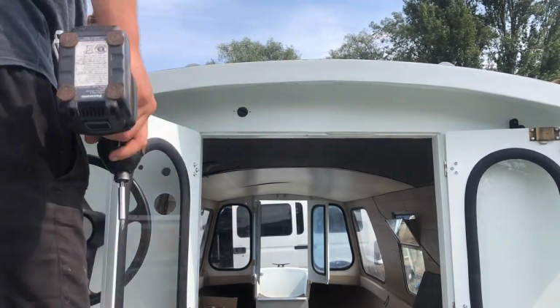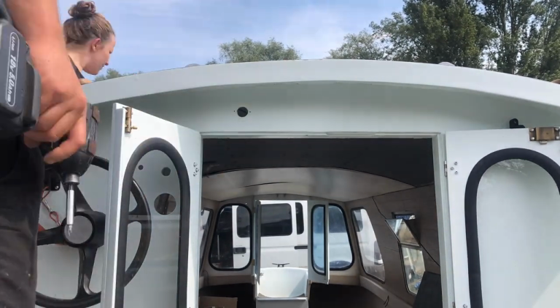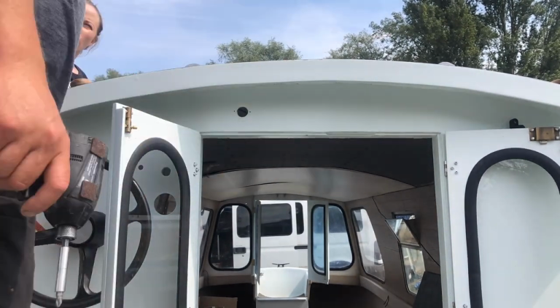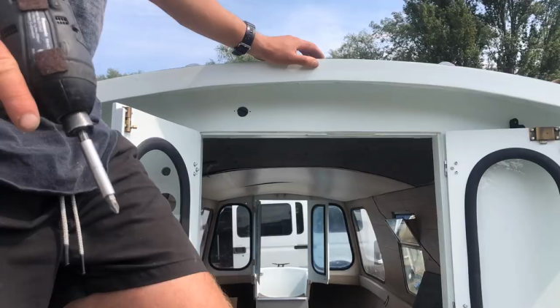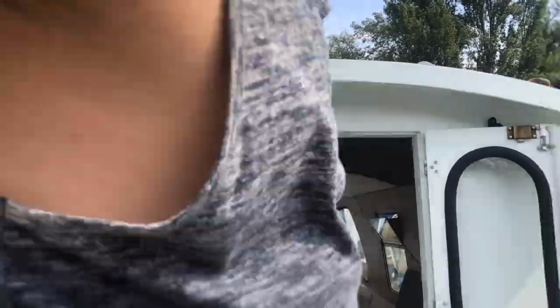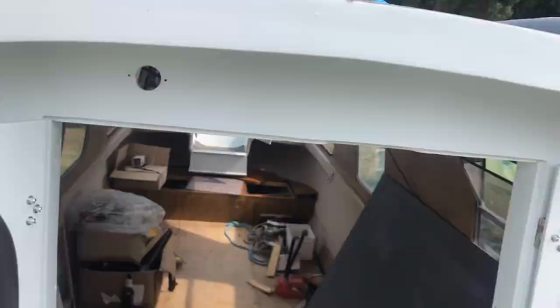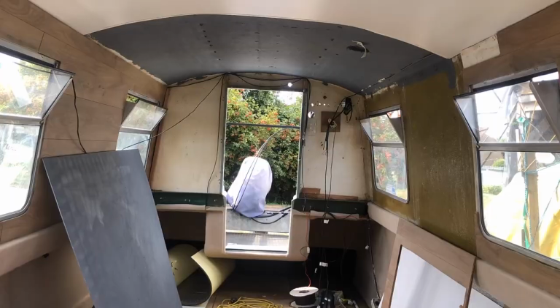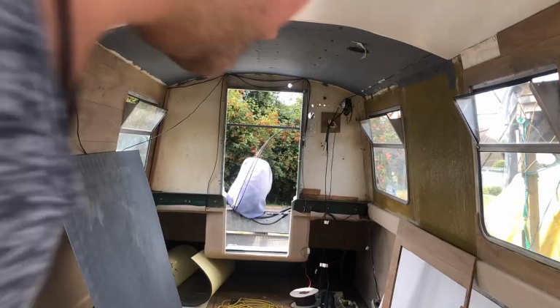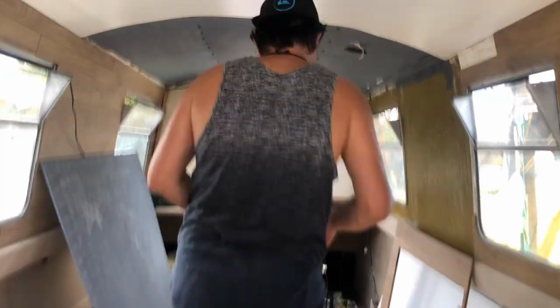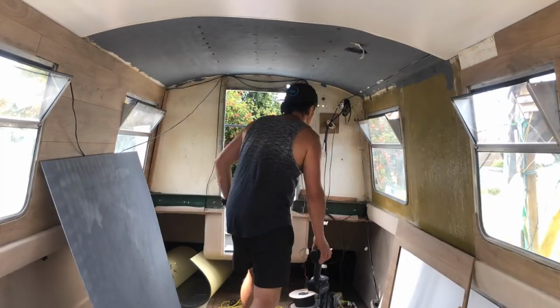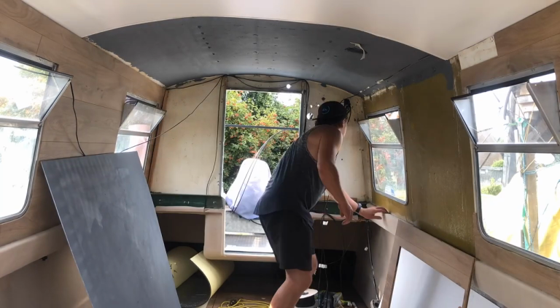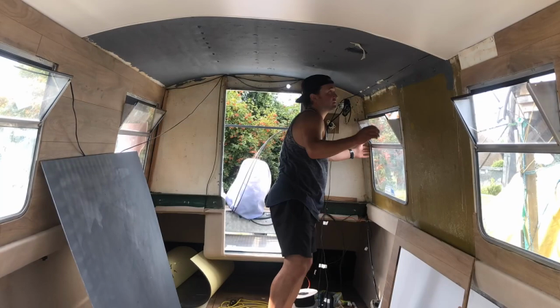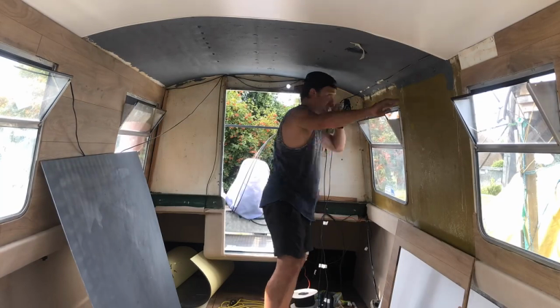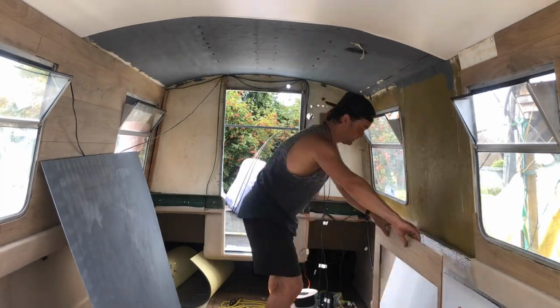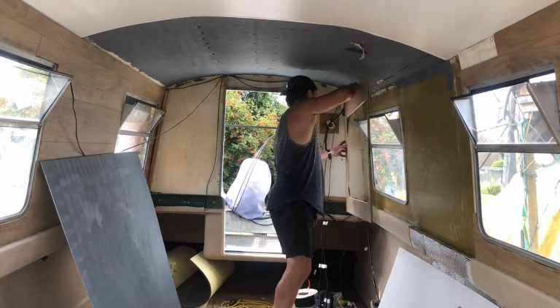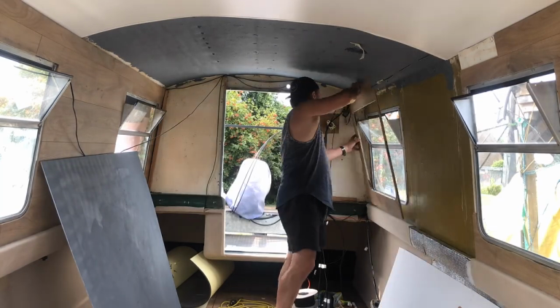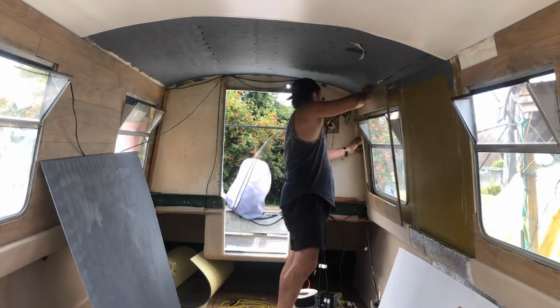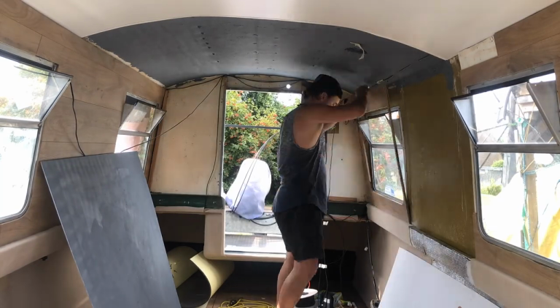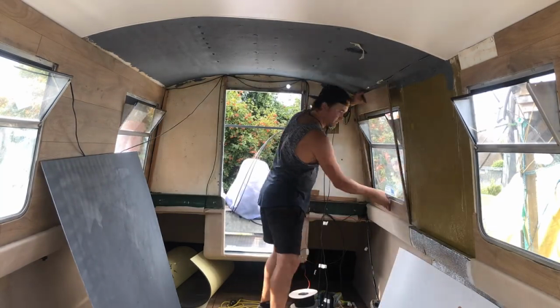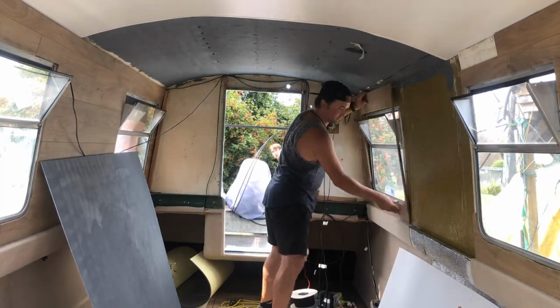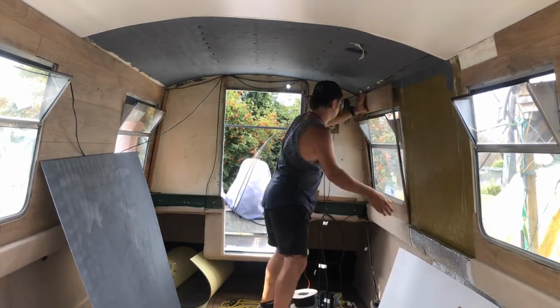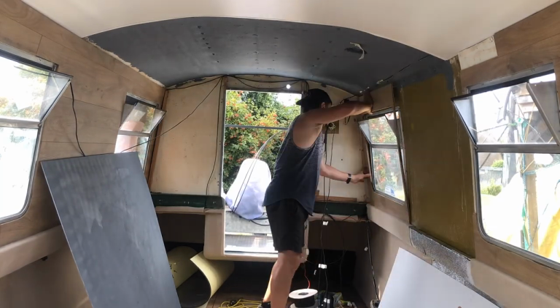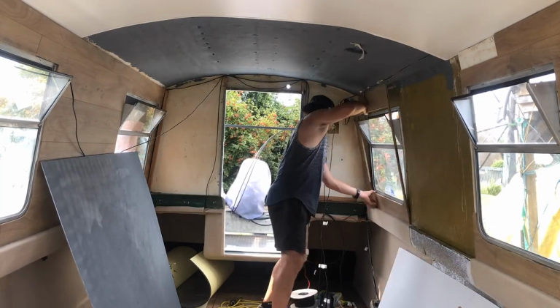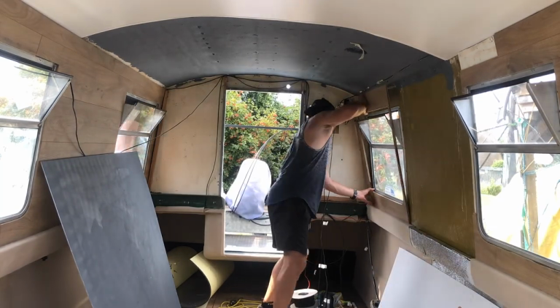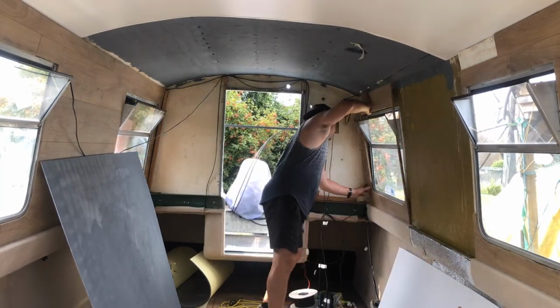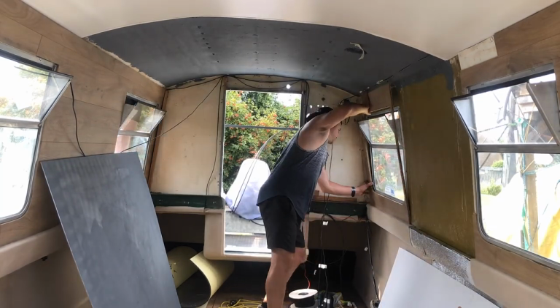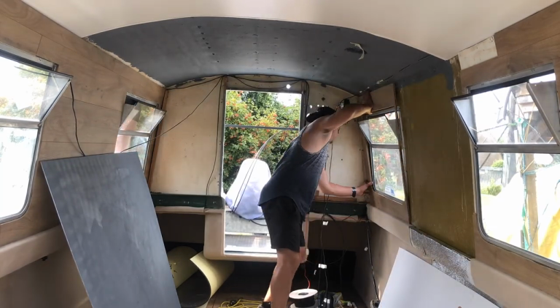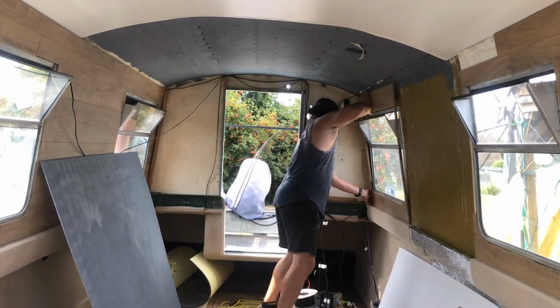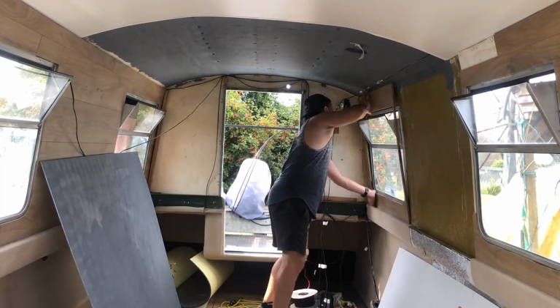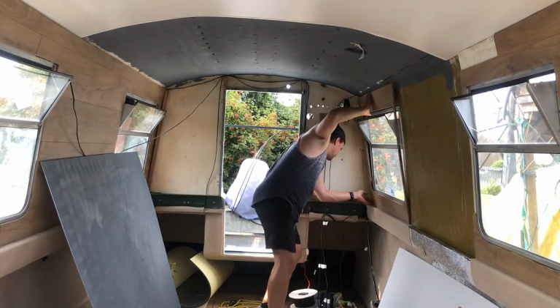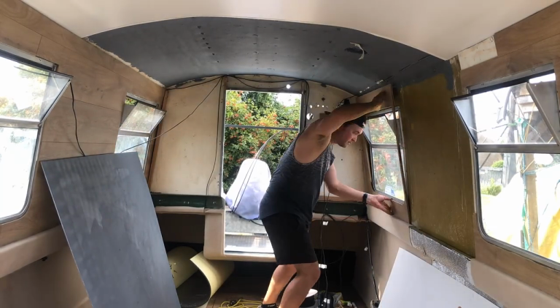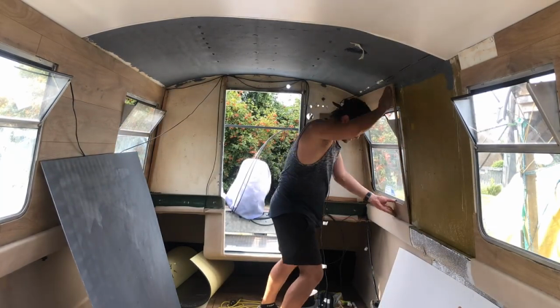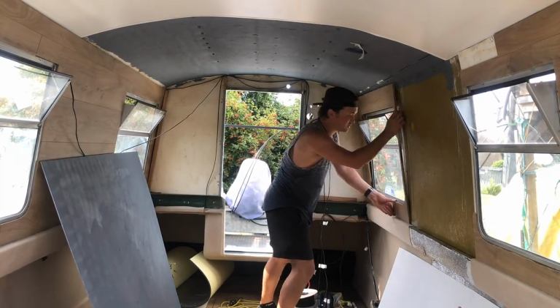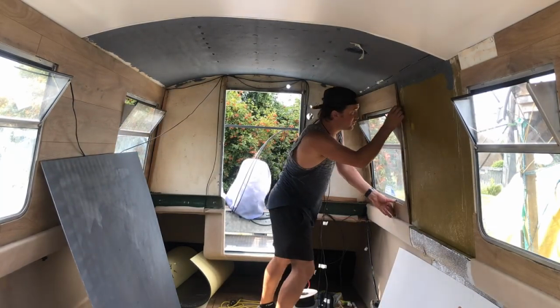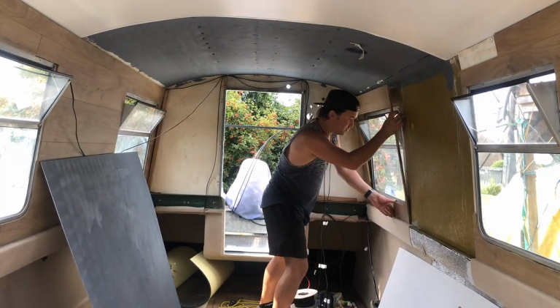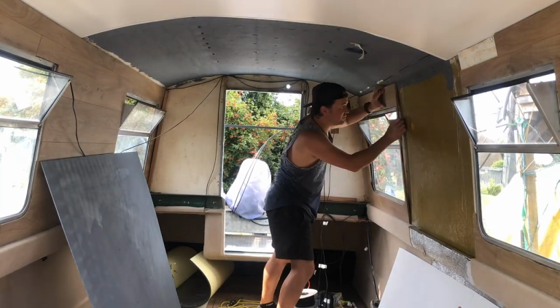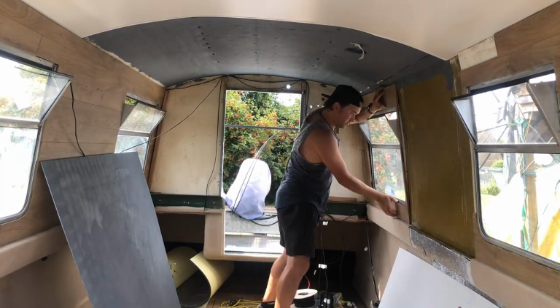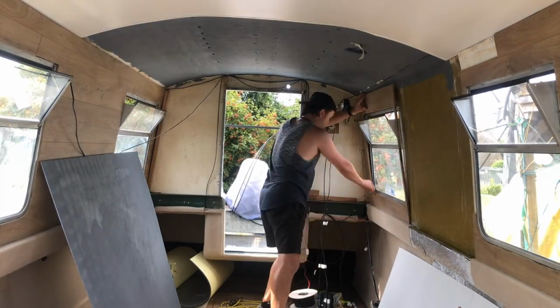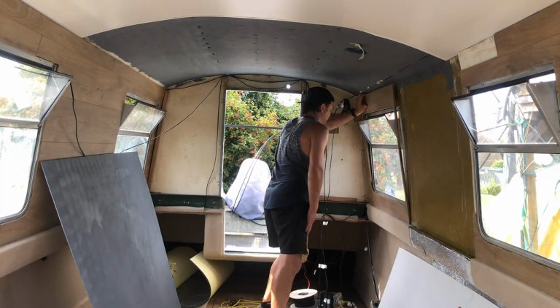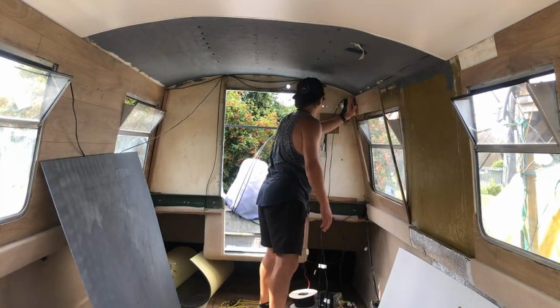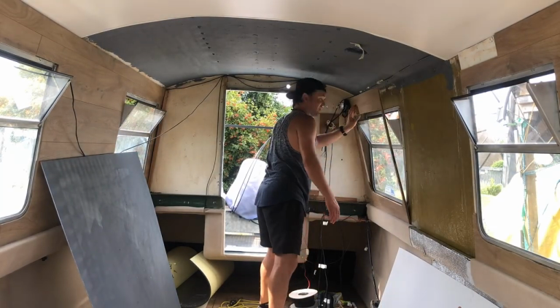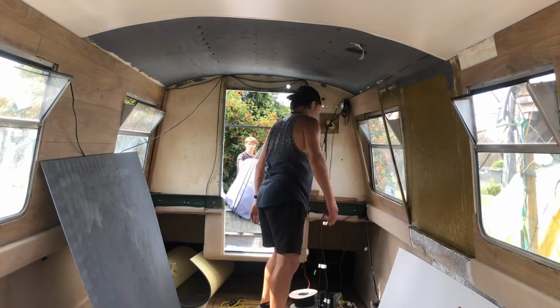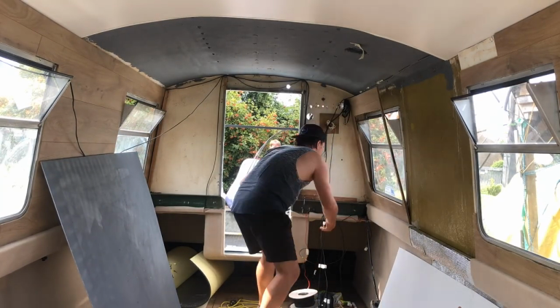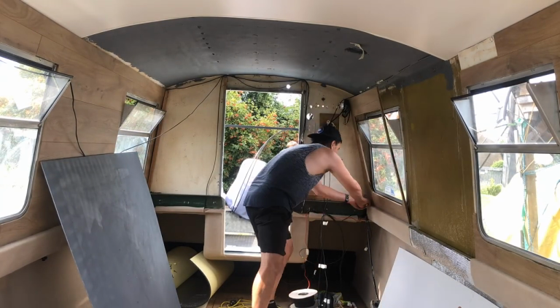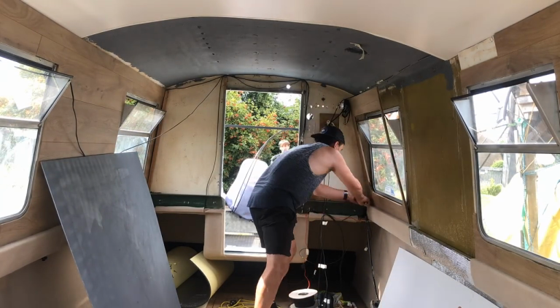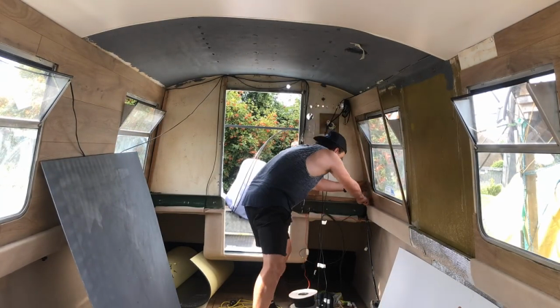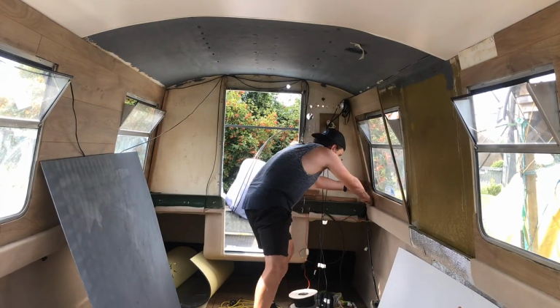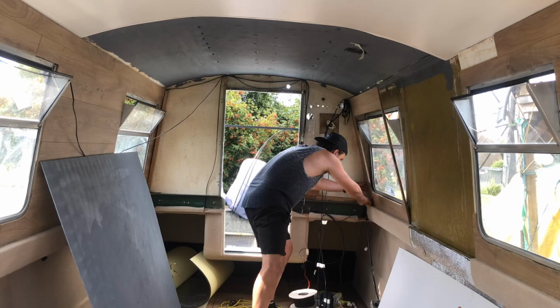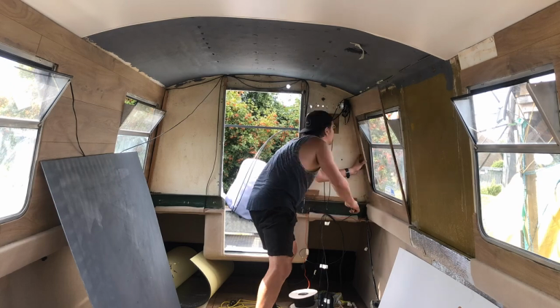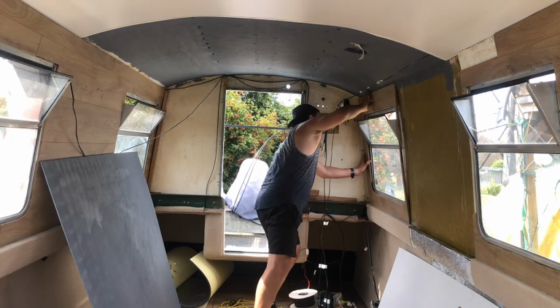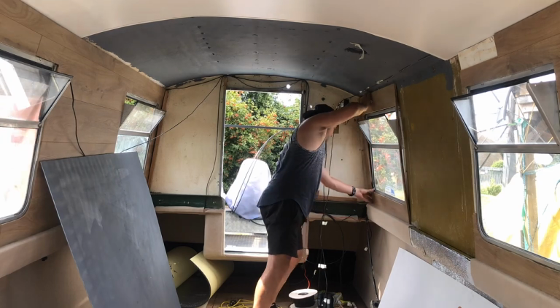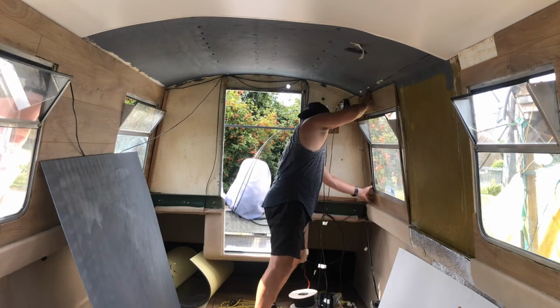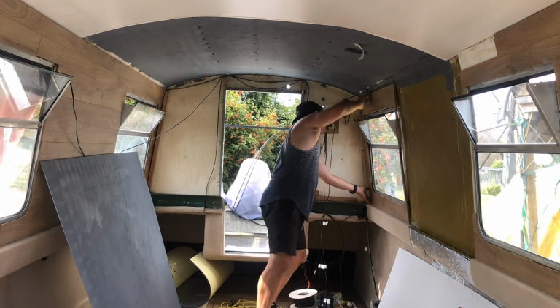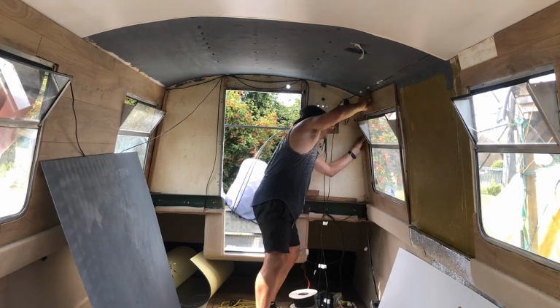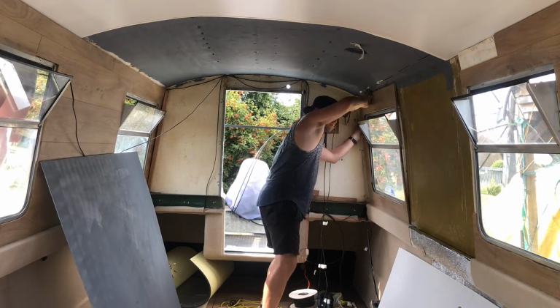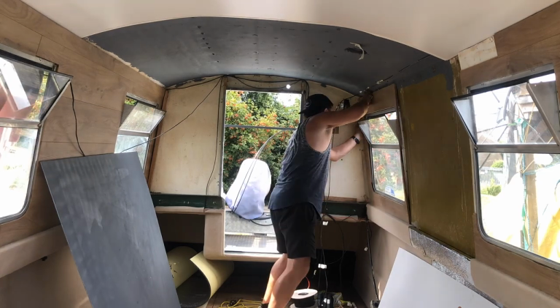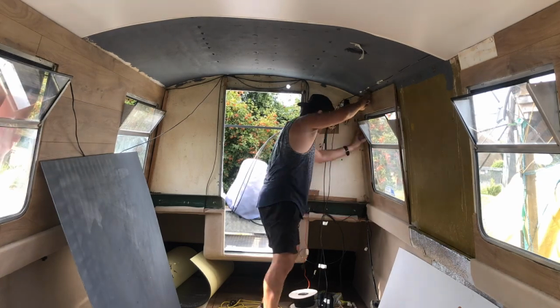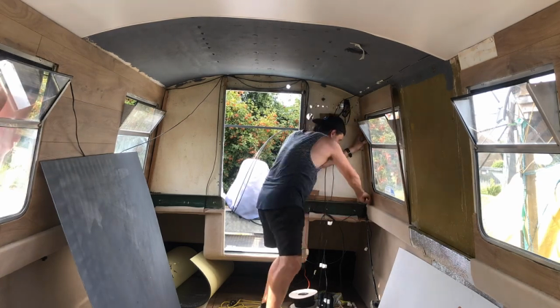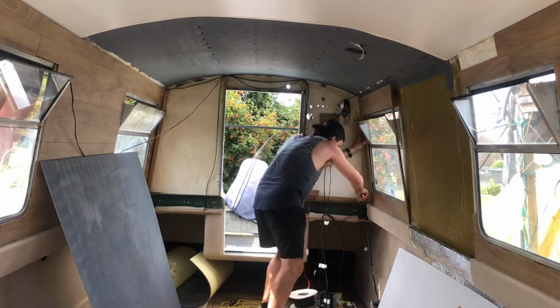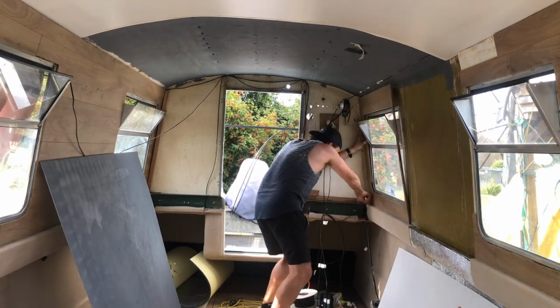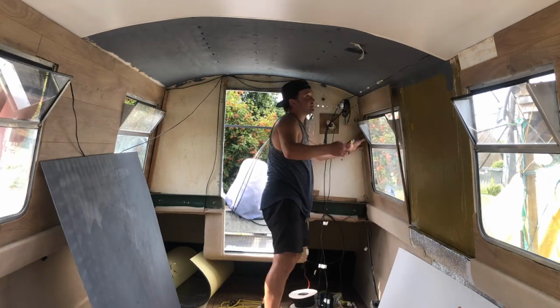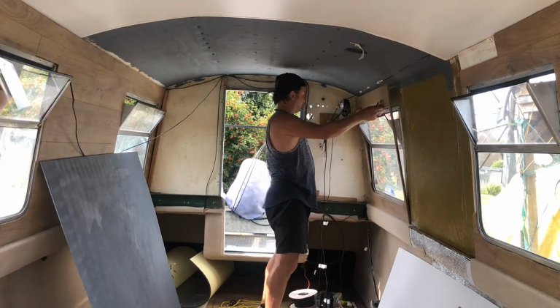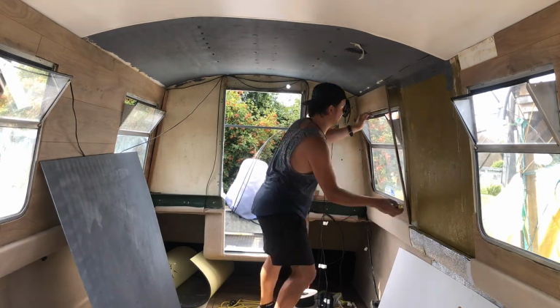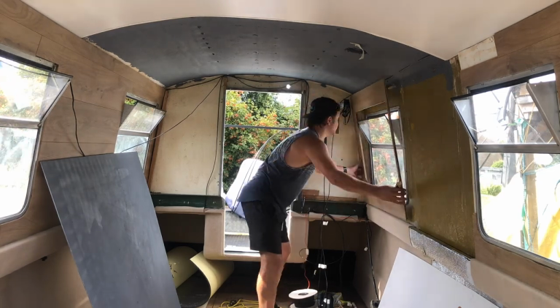Then it was time to fit the final side panel. It's all starting to get a little bit exciting.